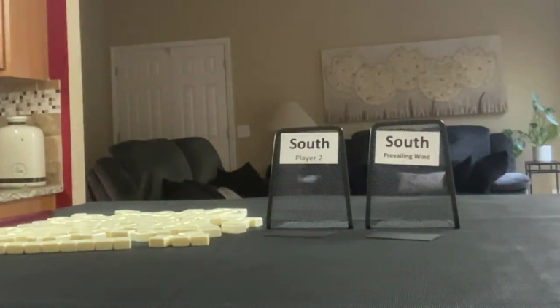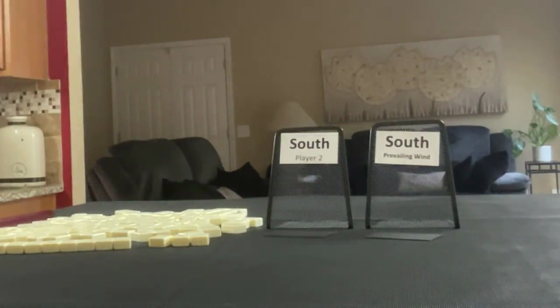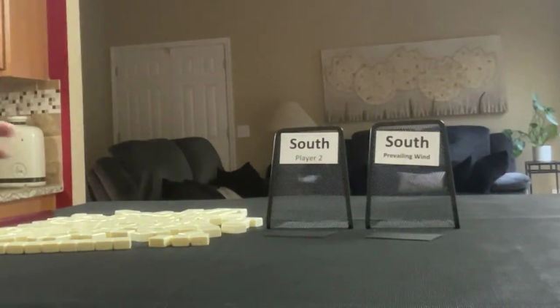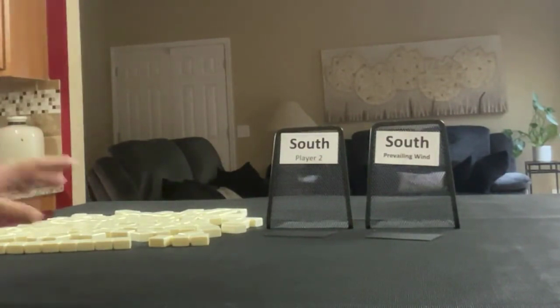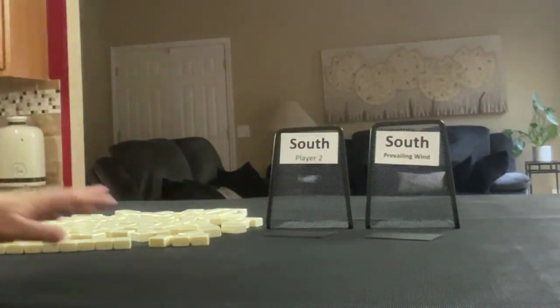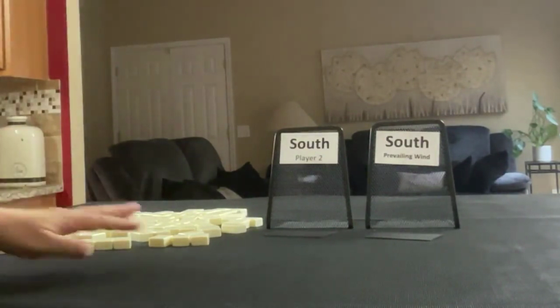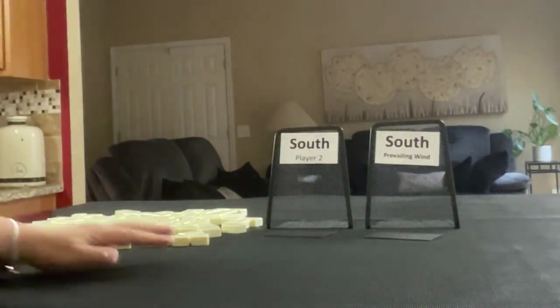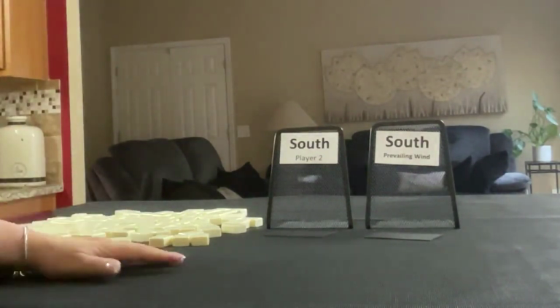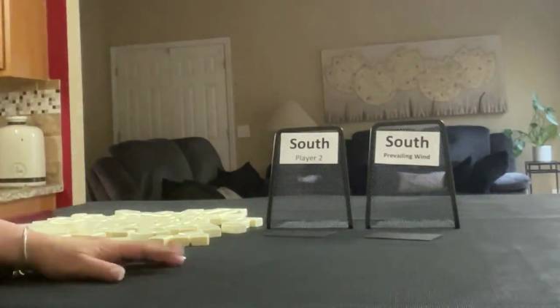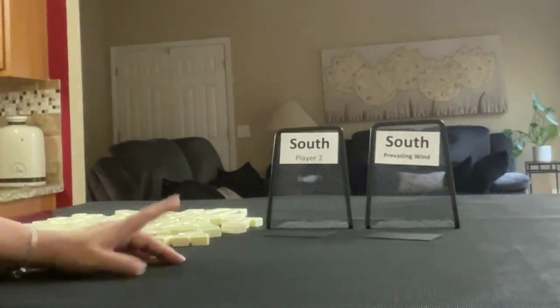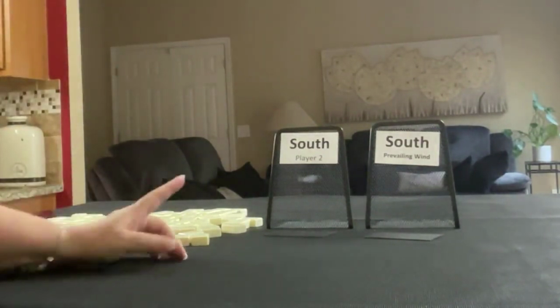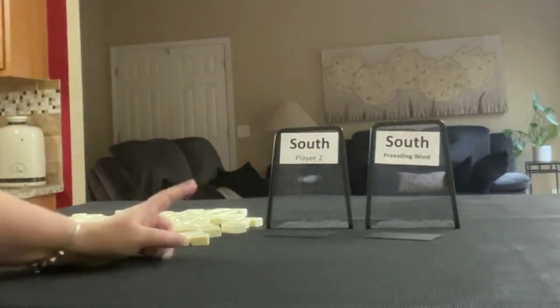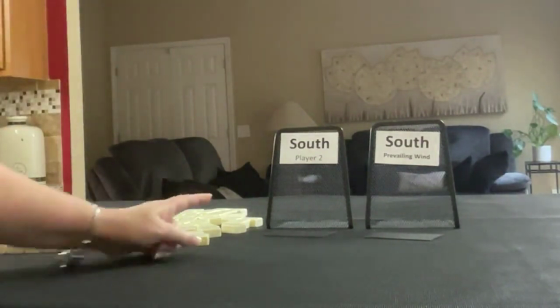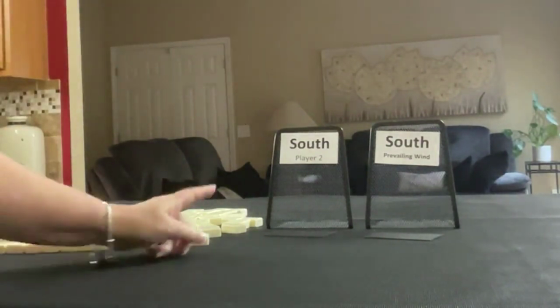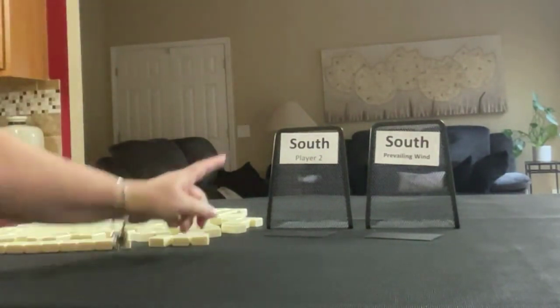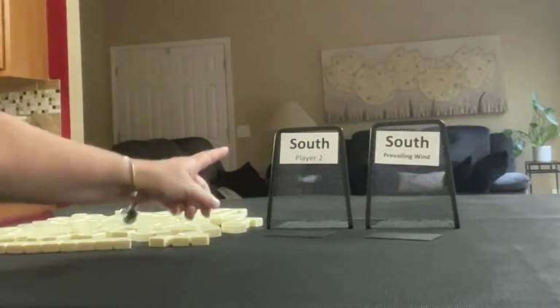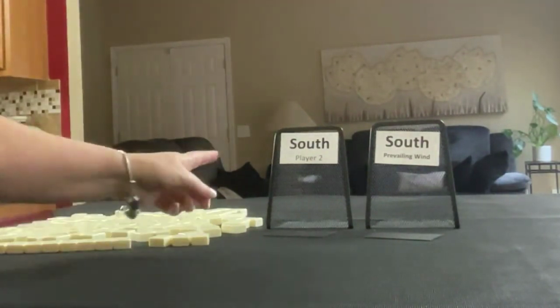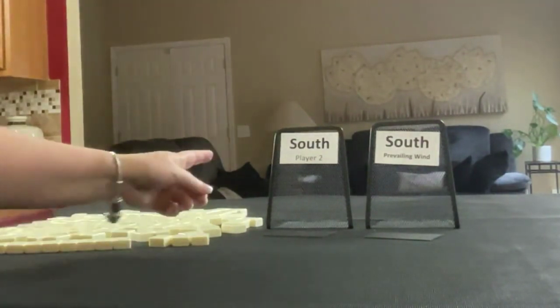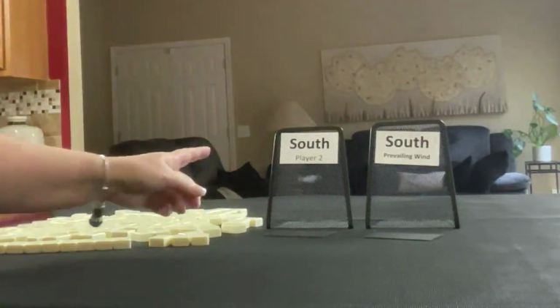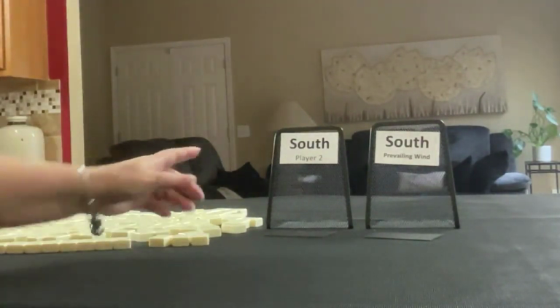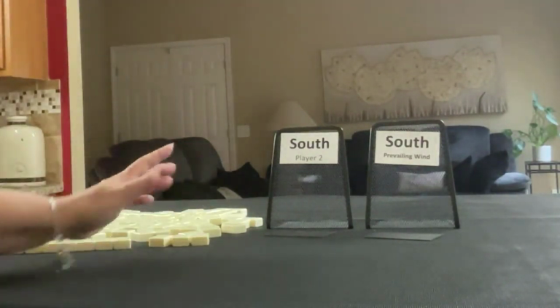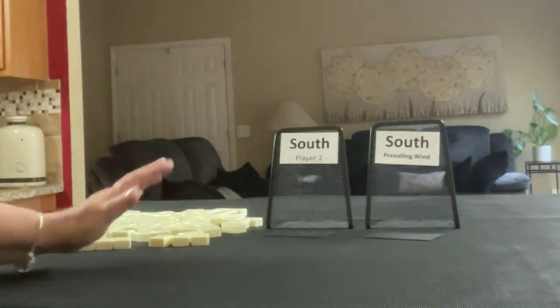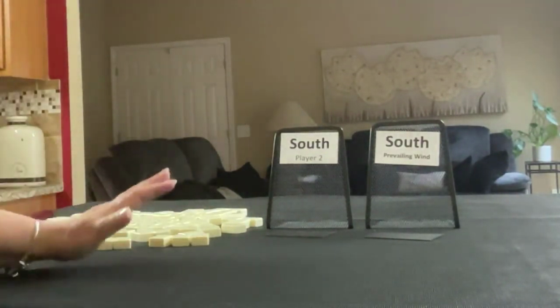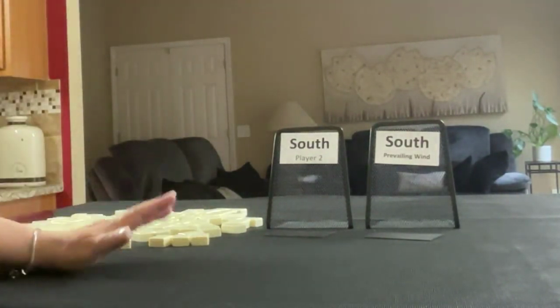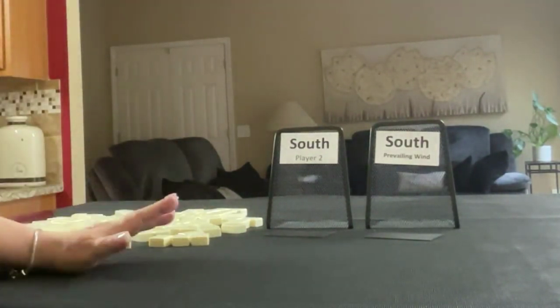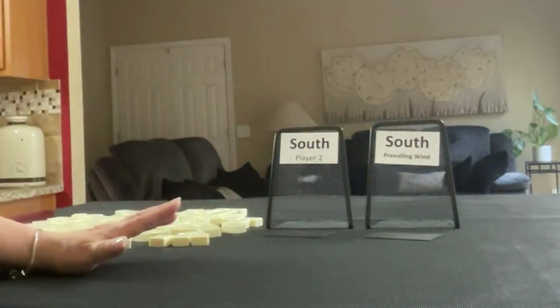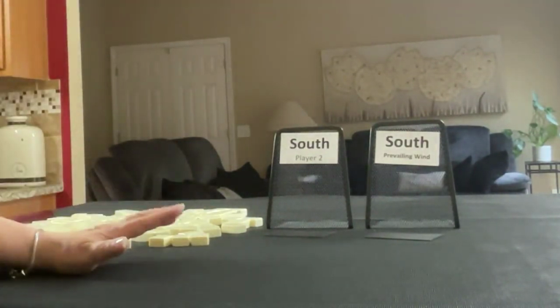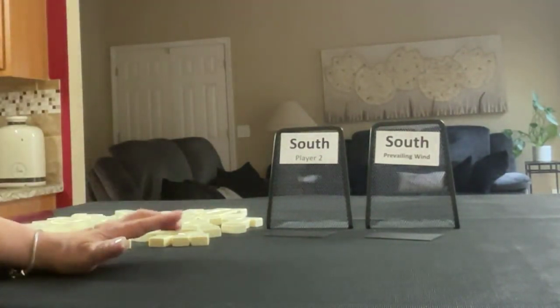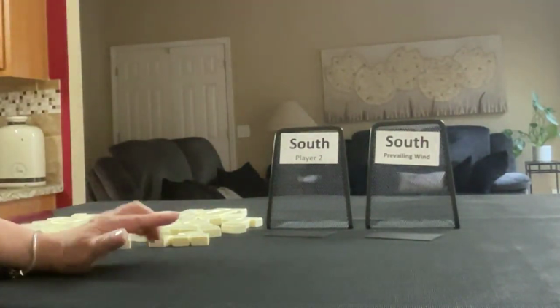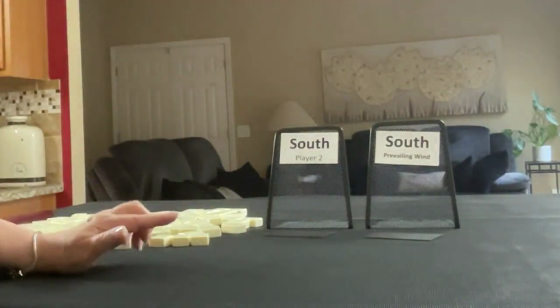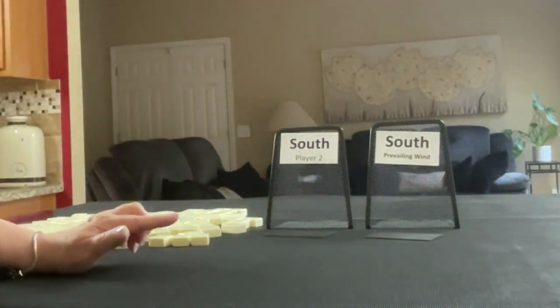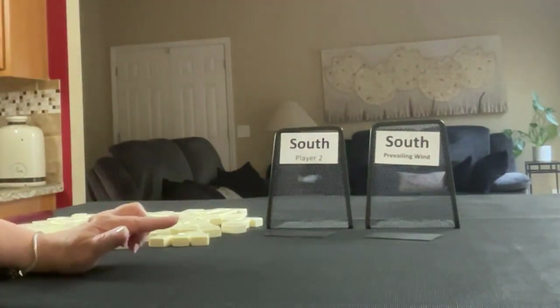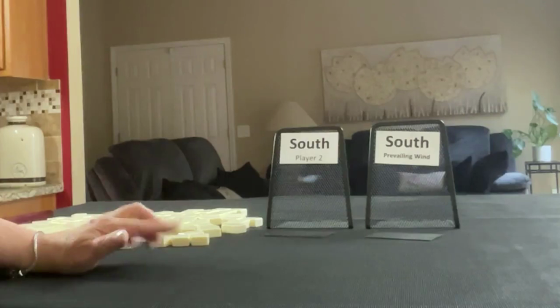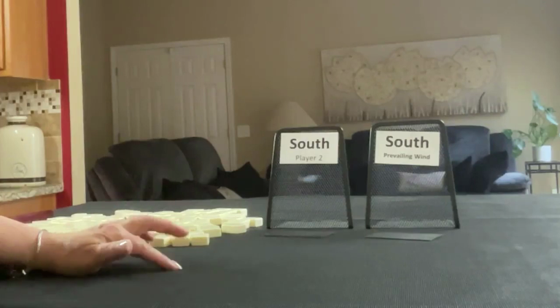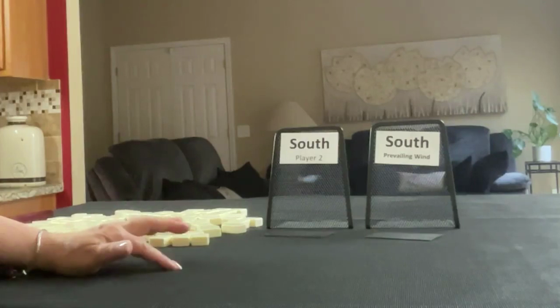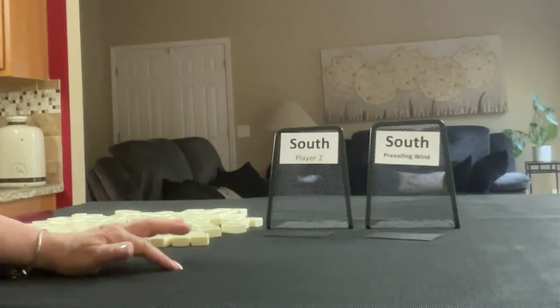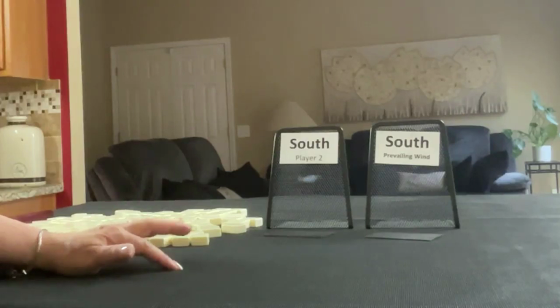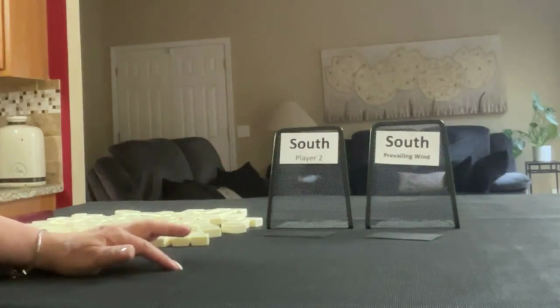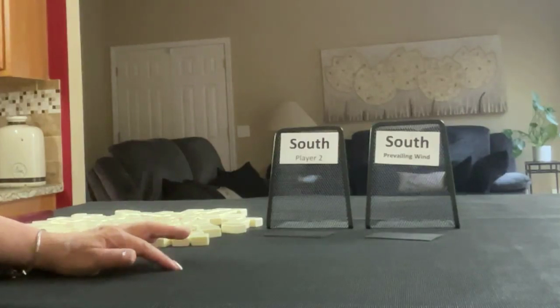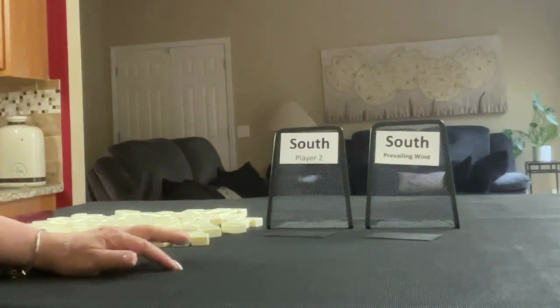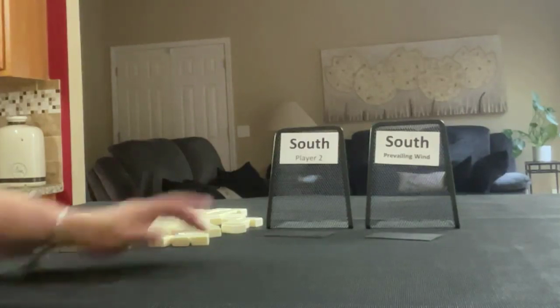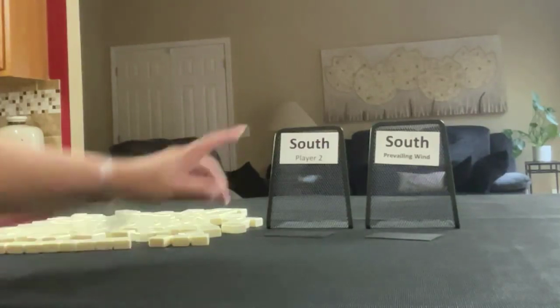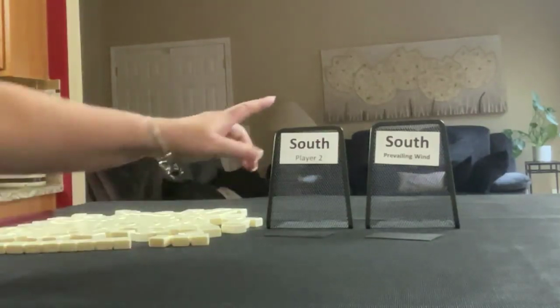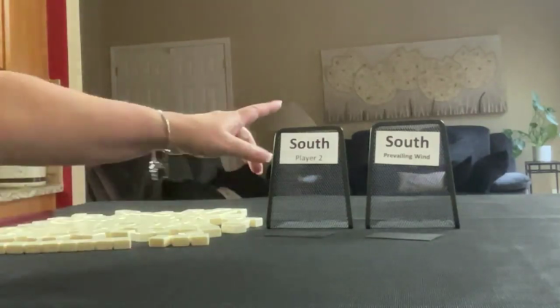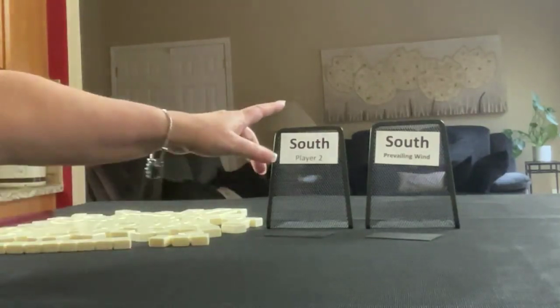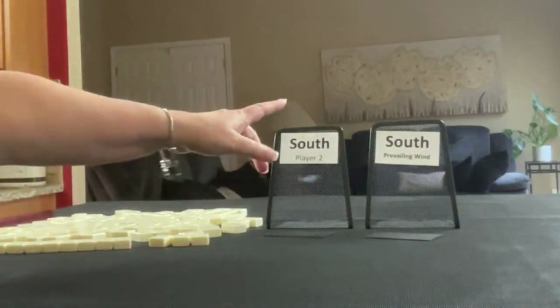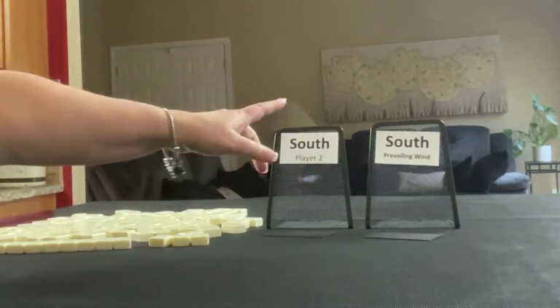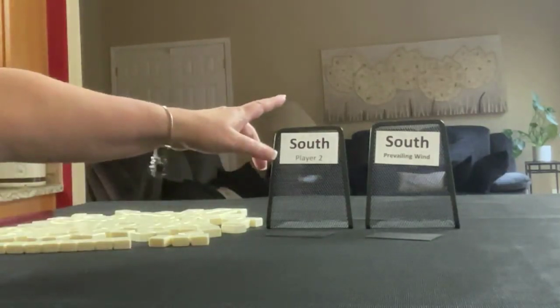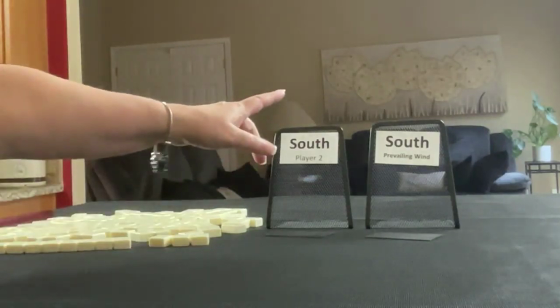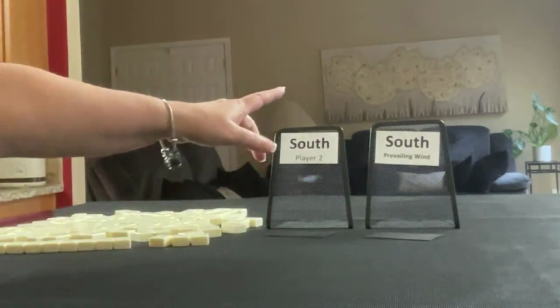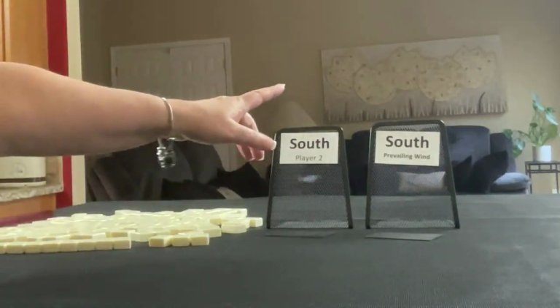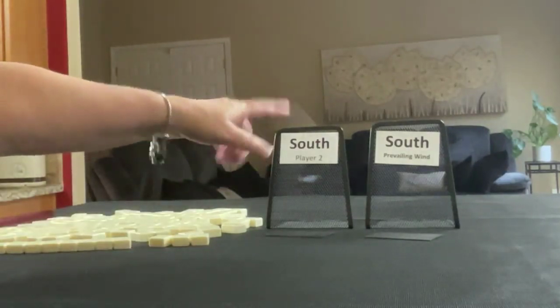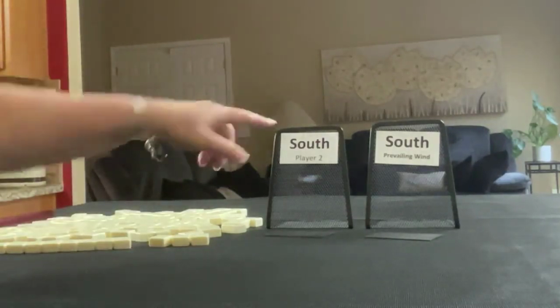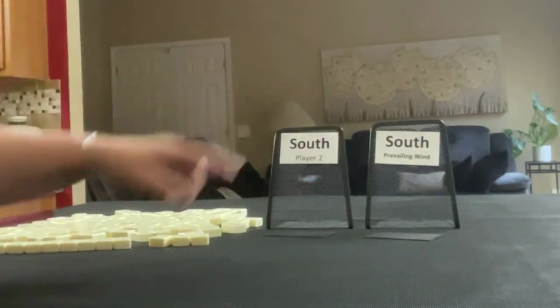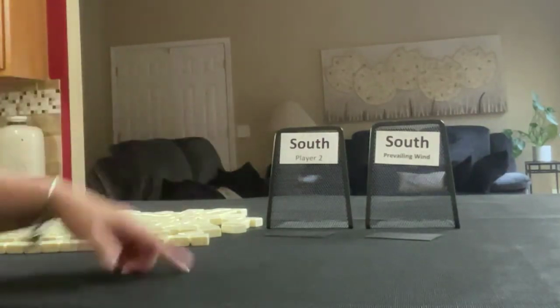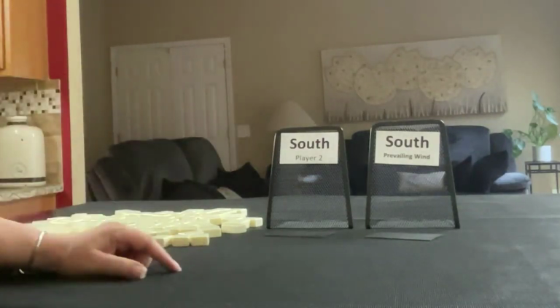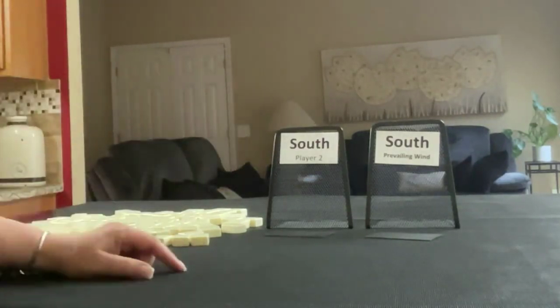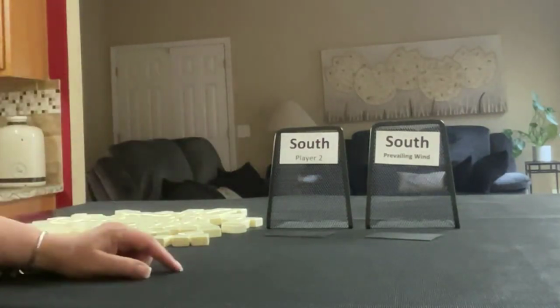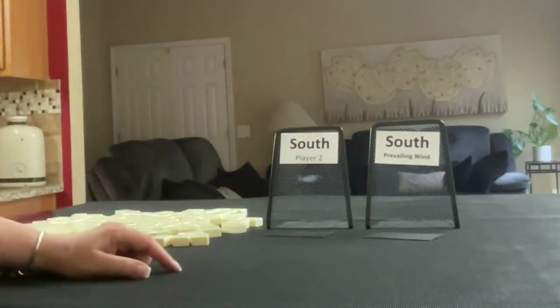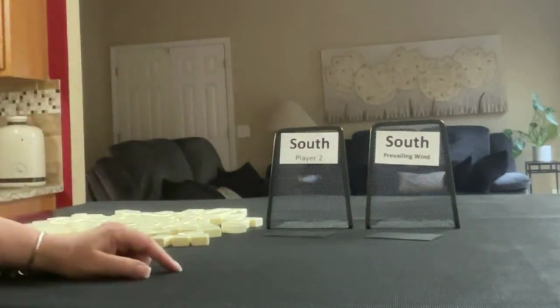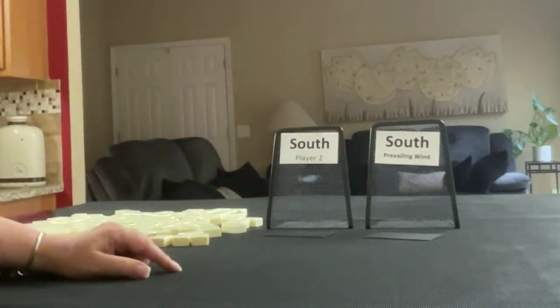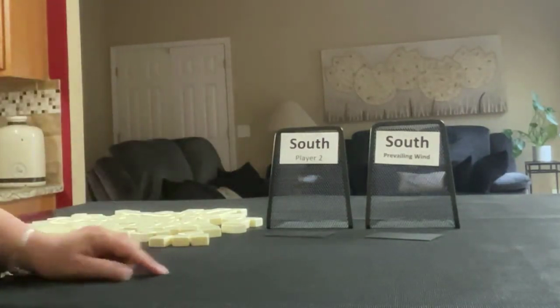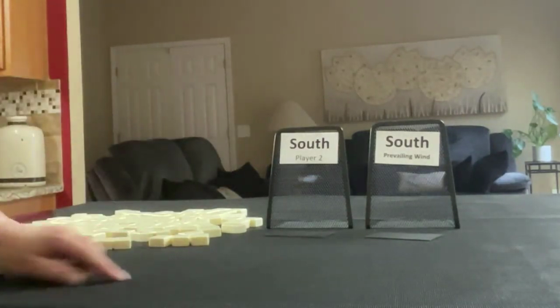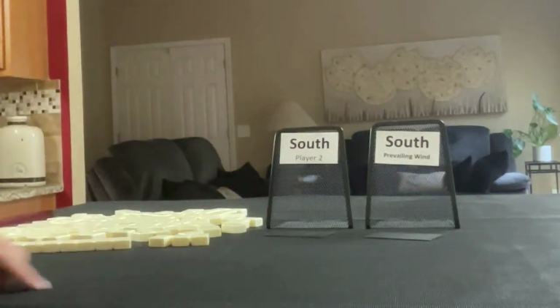For the next one, we're player two, so we'll get 13 tiles and player two is also prevailing.